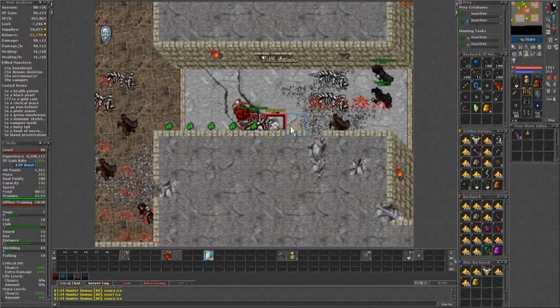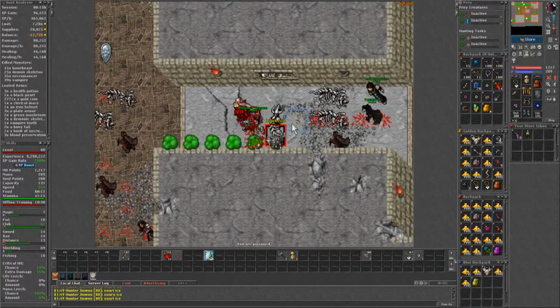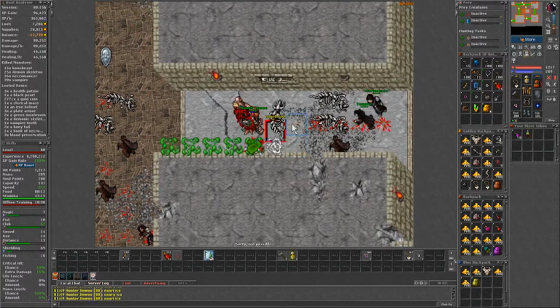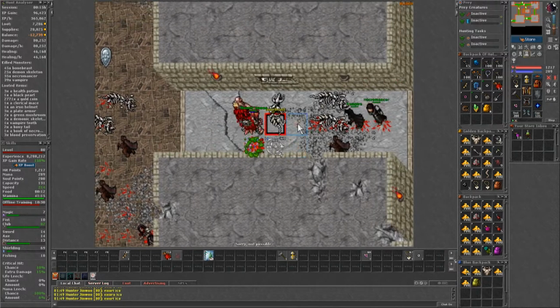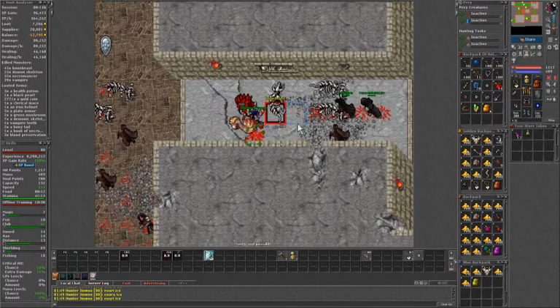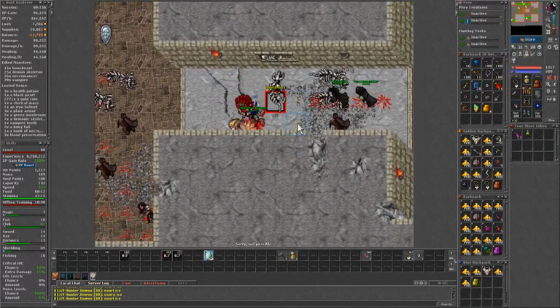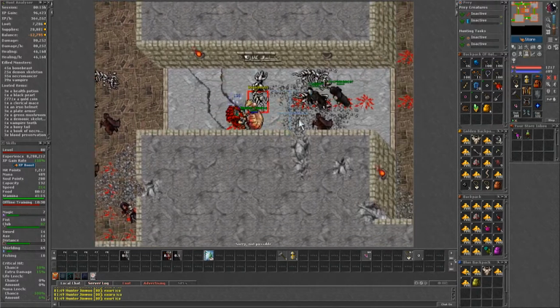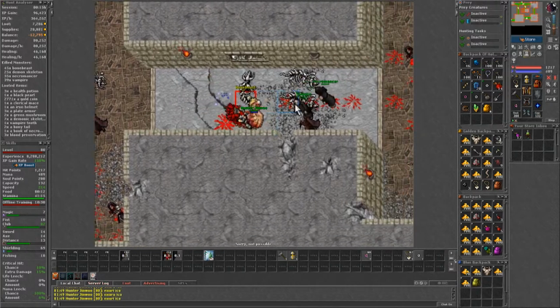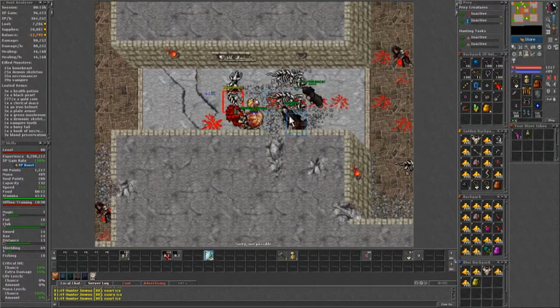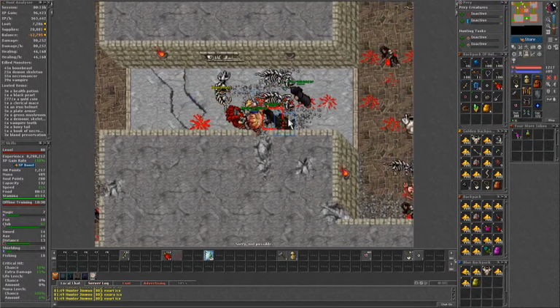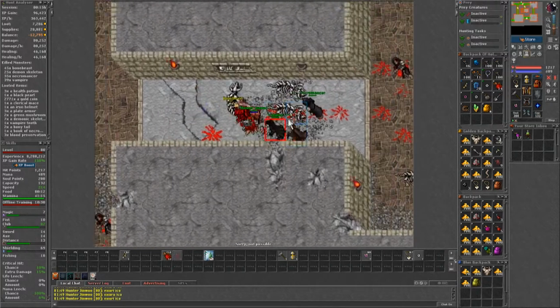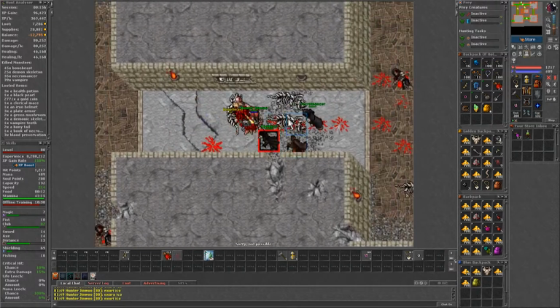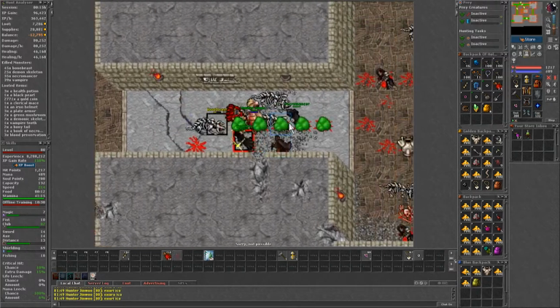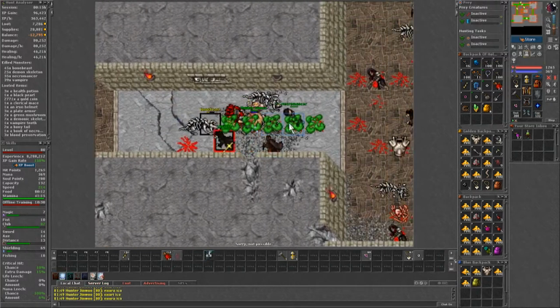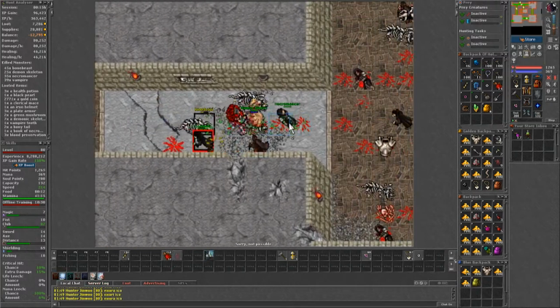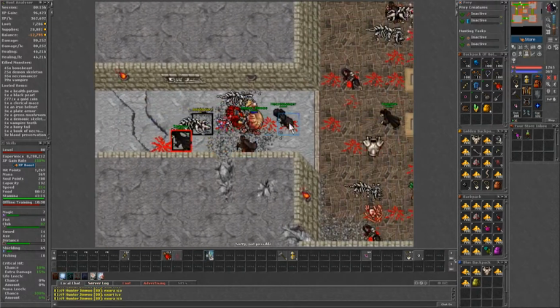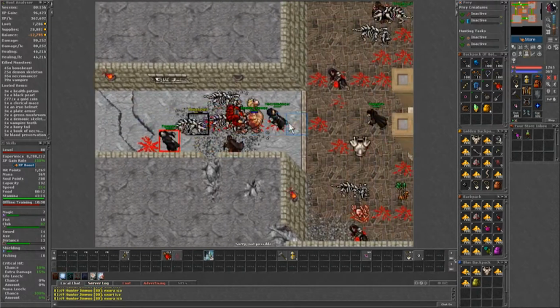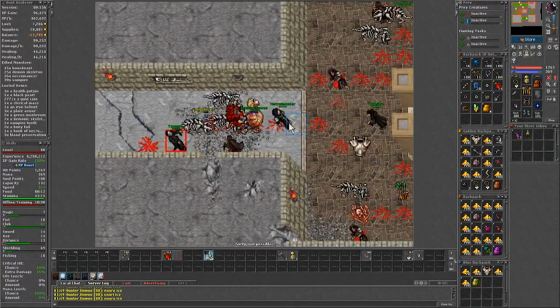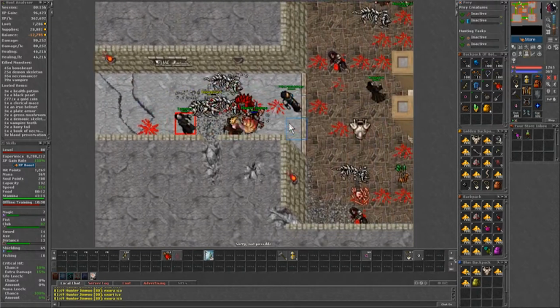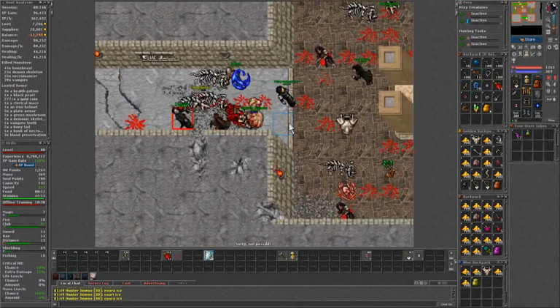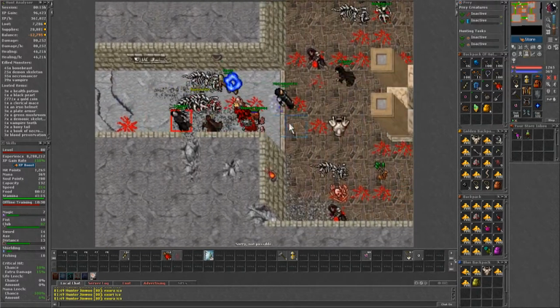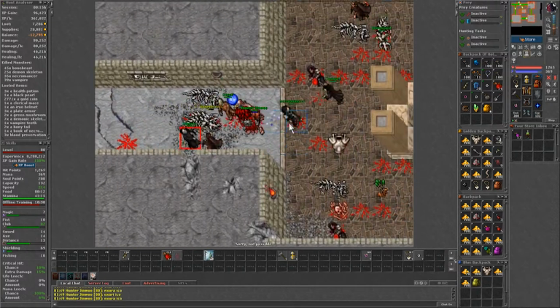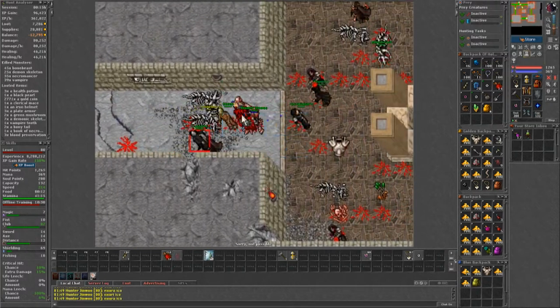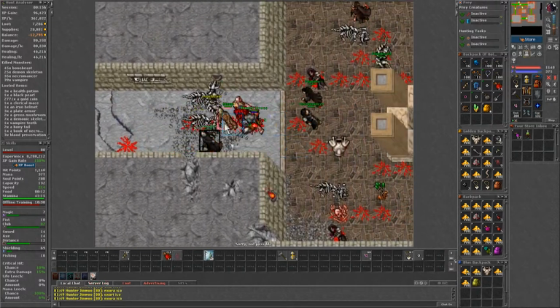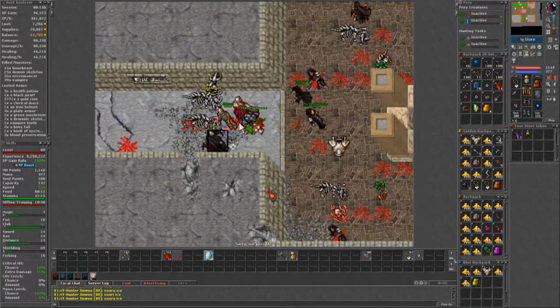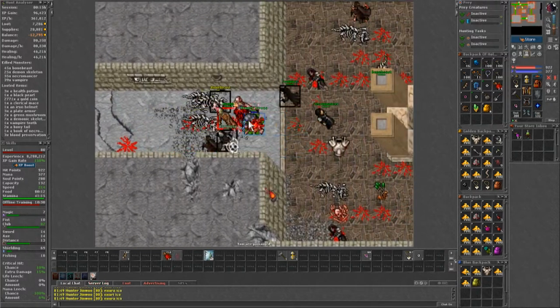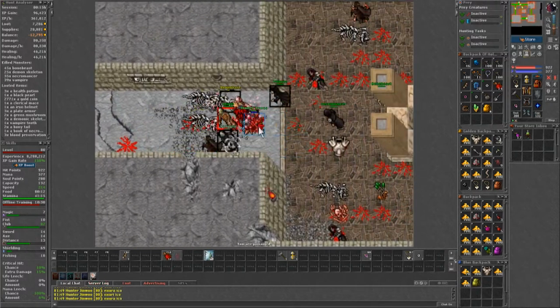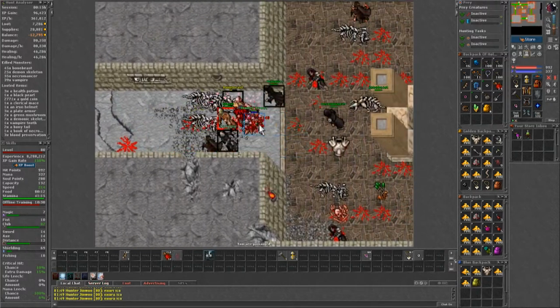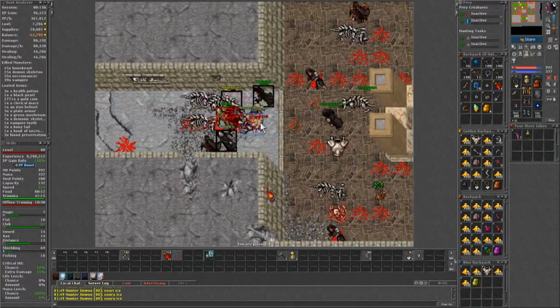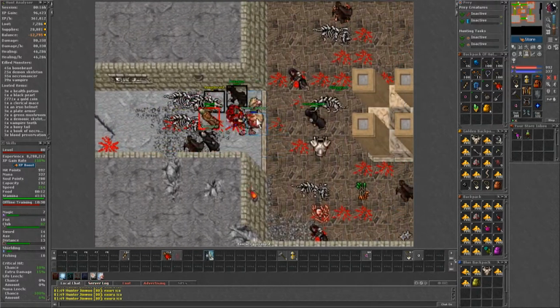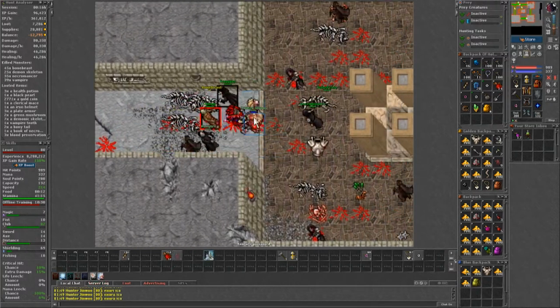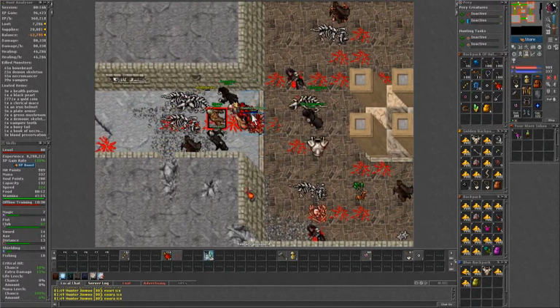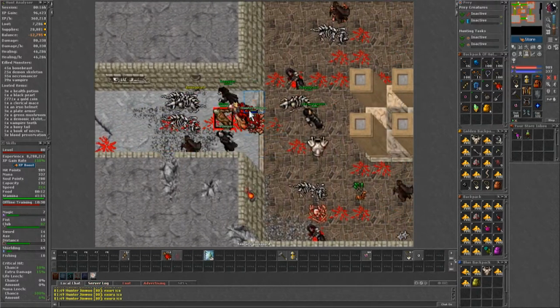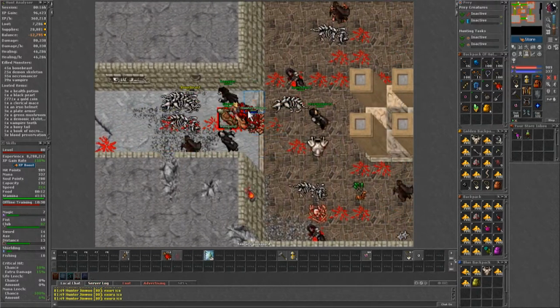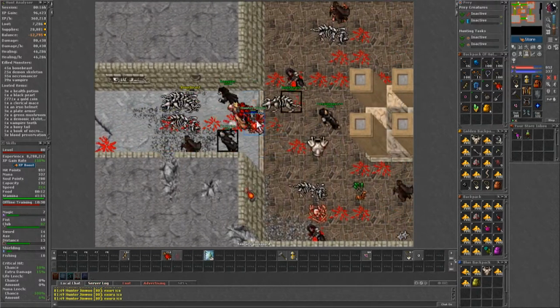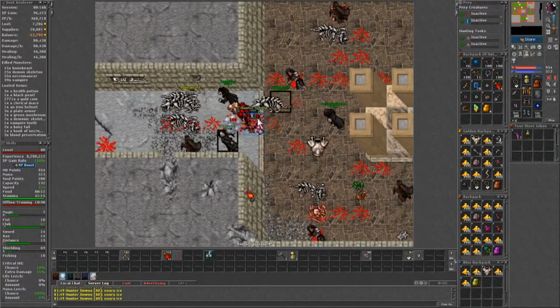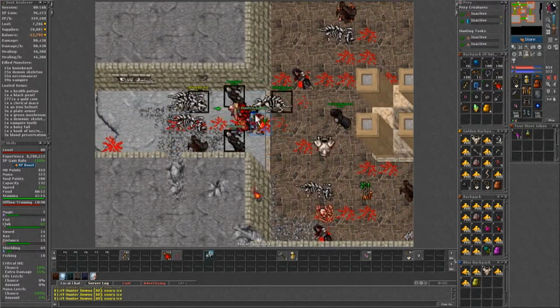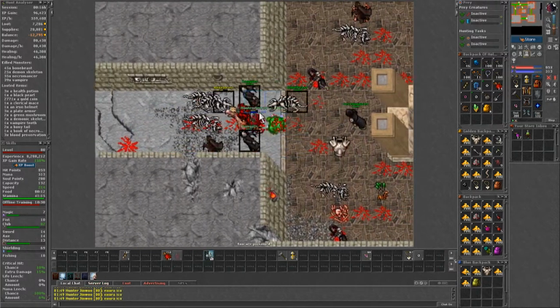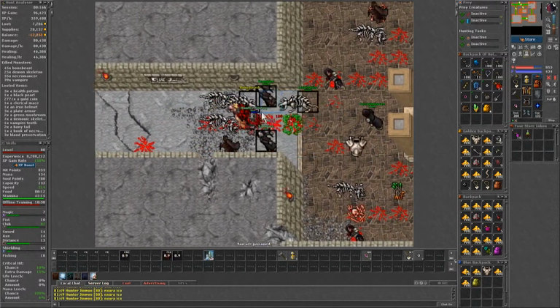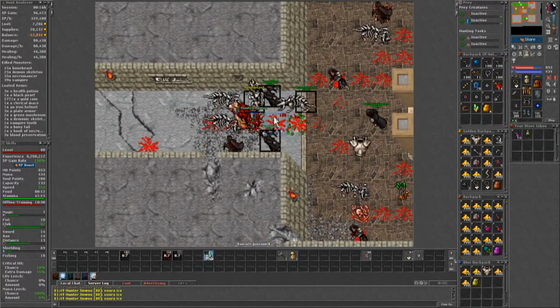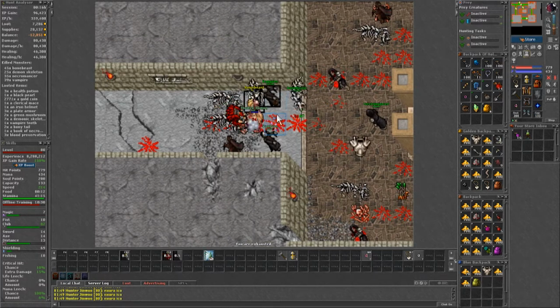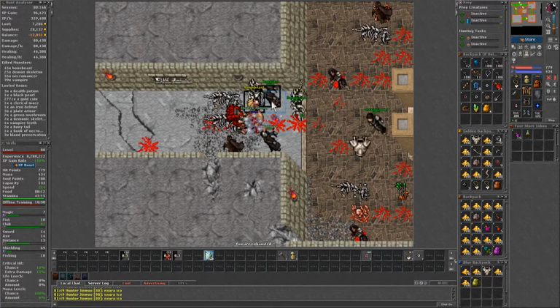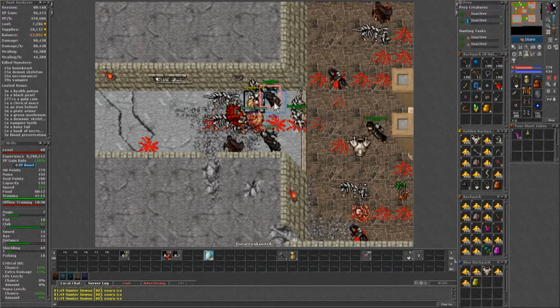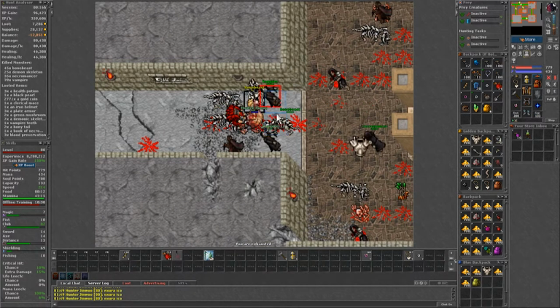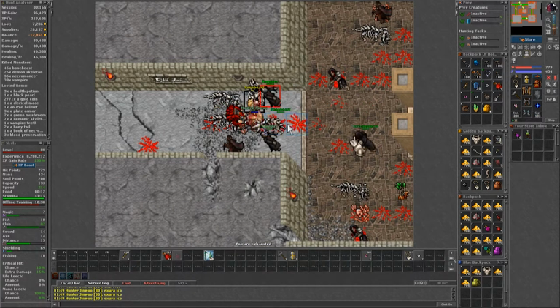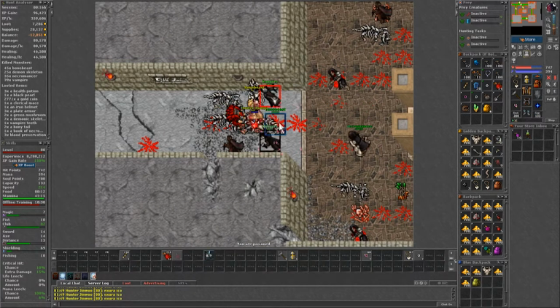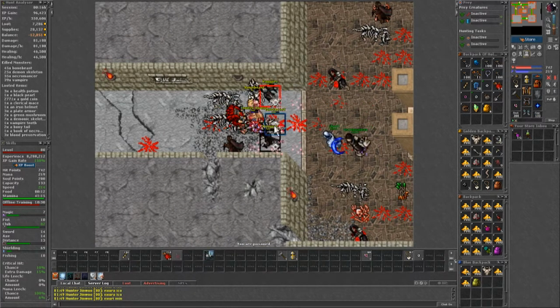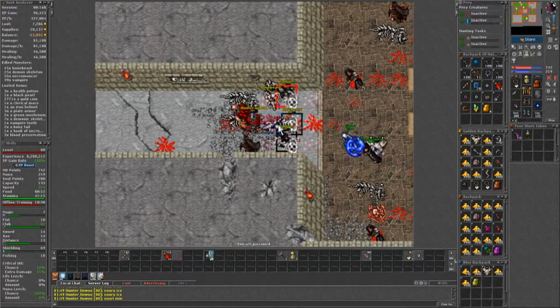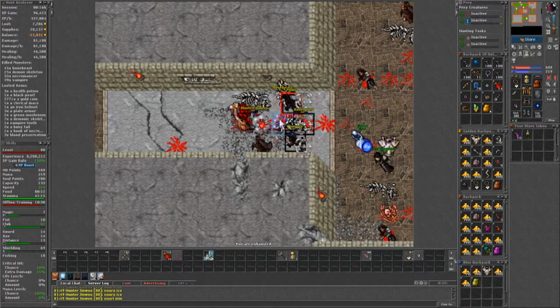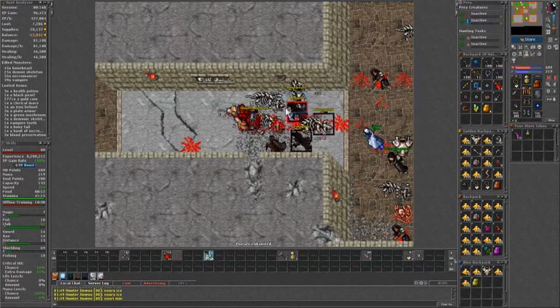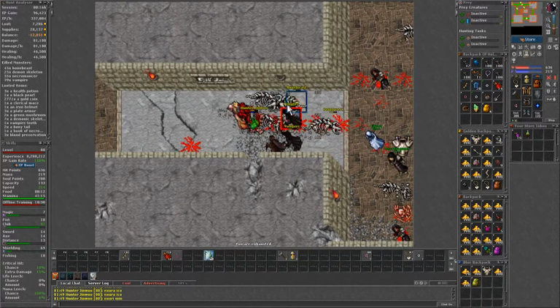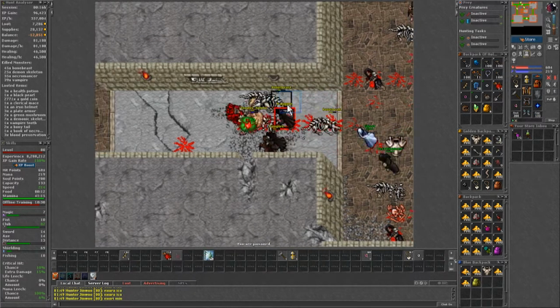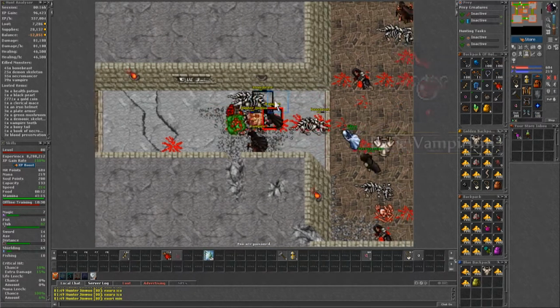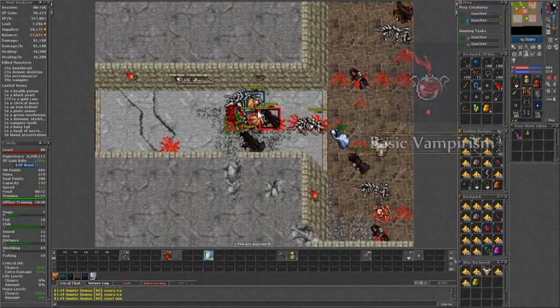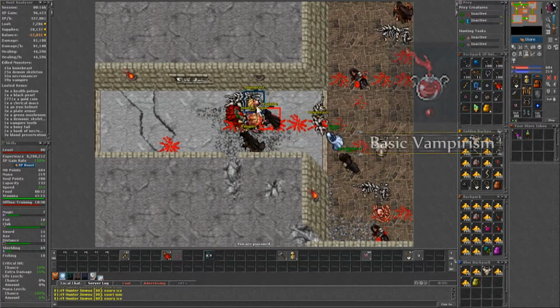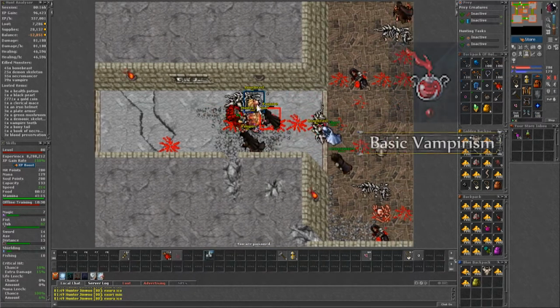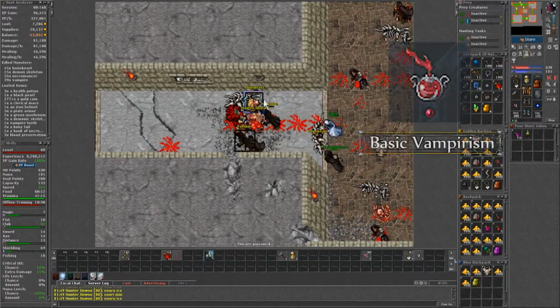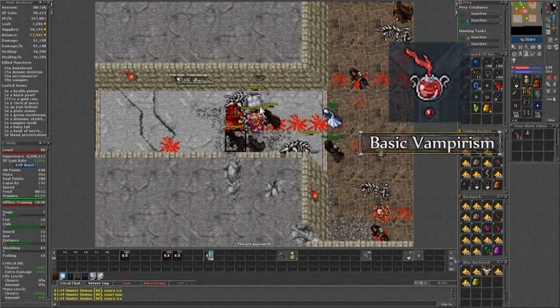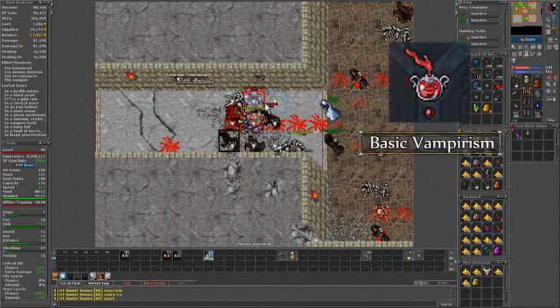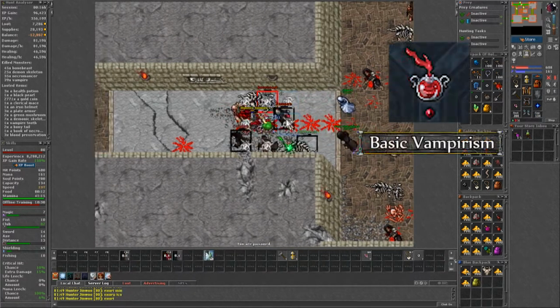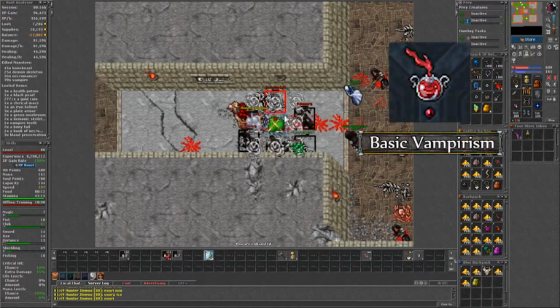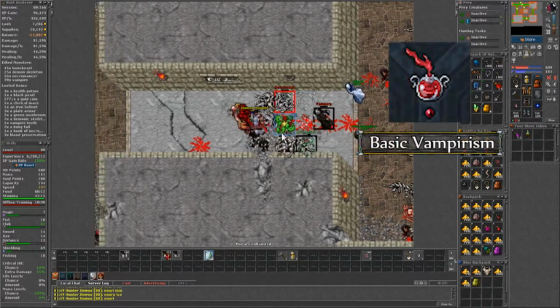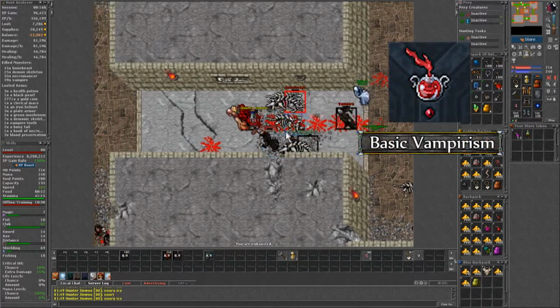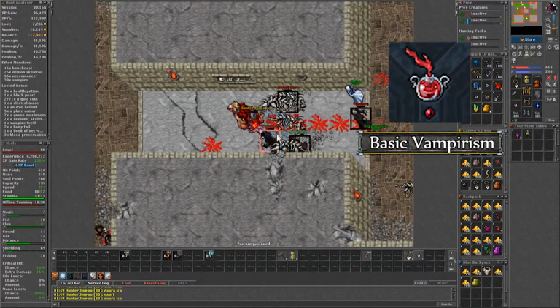In case you are wondering what these items are for, the vampire dust is used for addons and a quest, and the vampire fangs are needed for life leech imbuement.